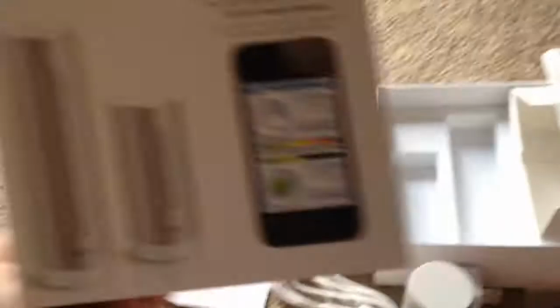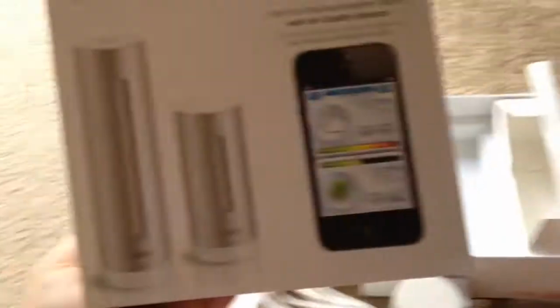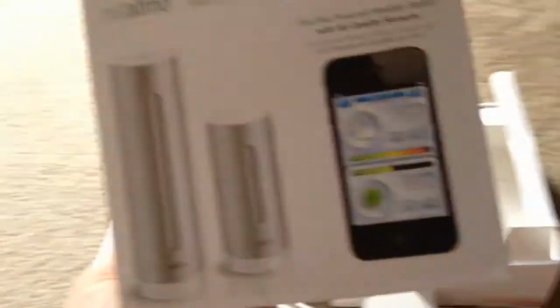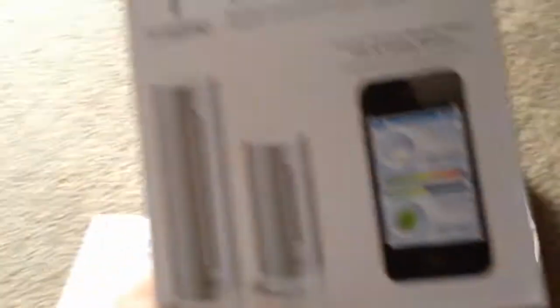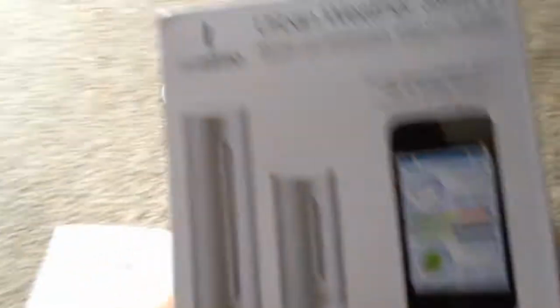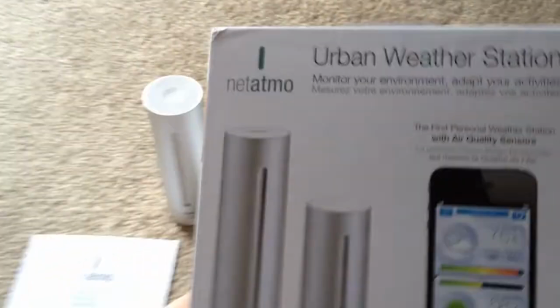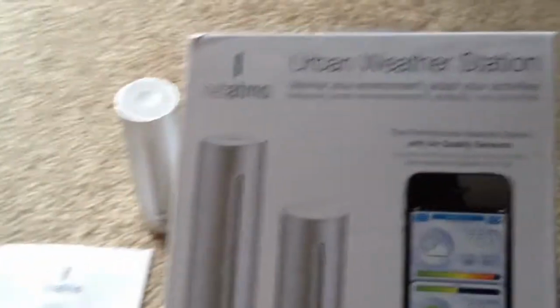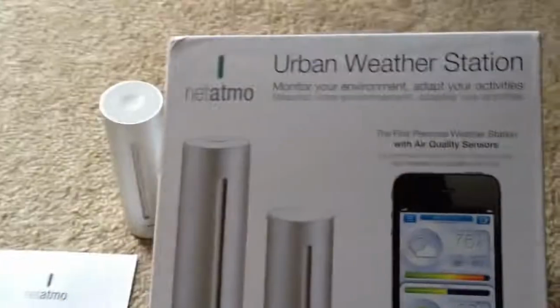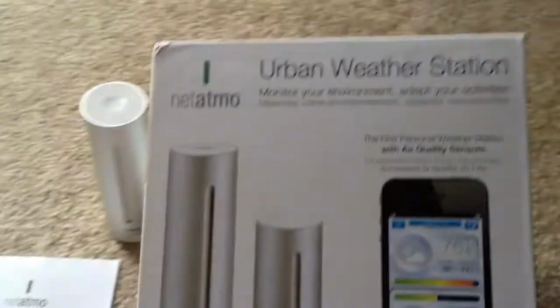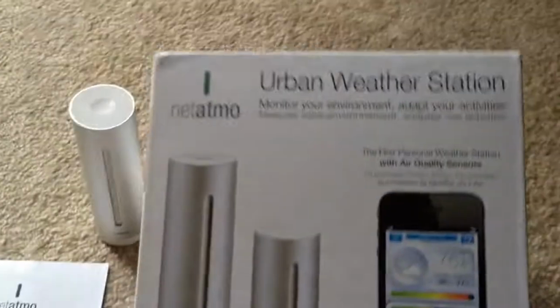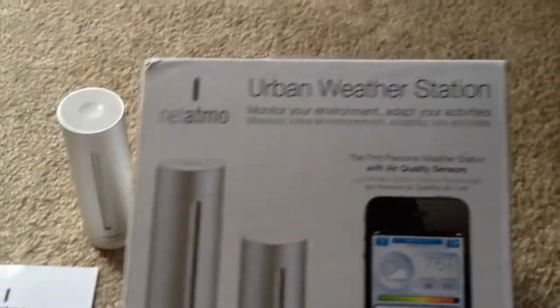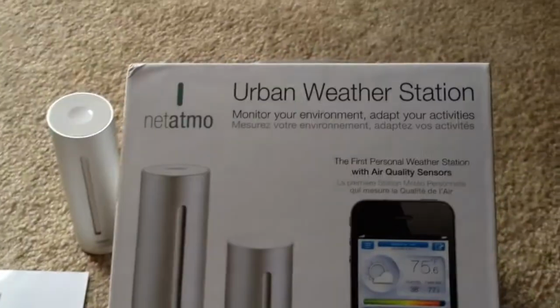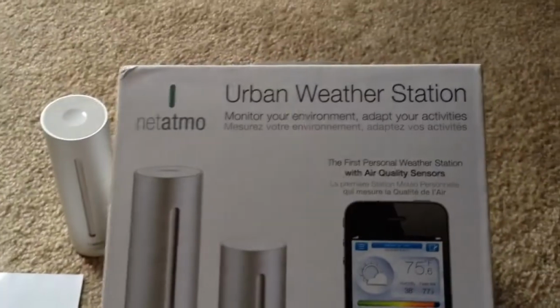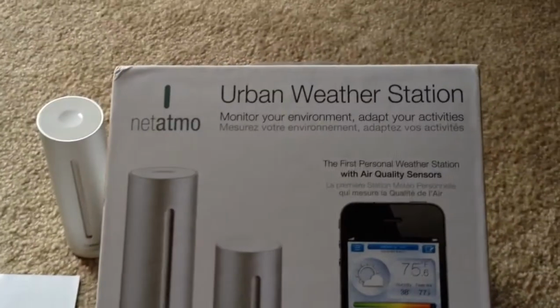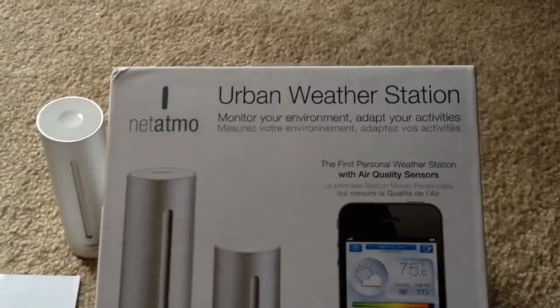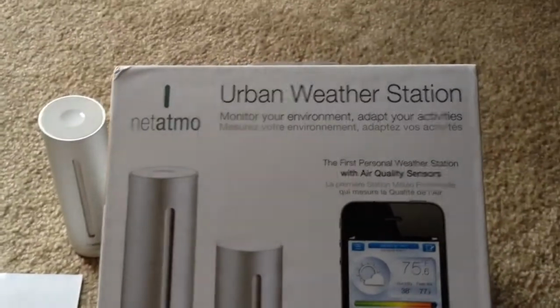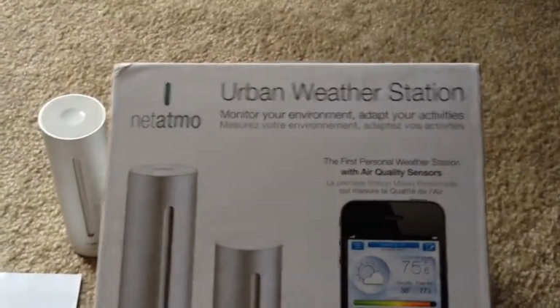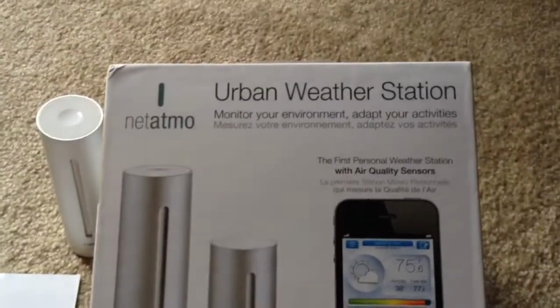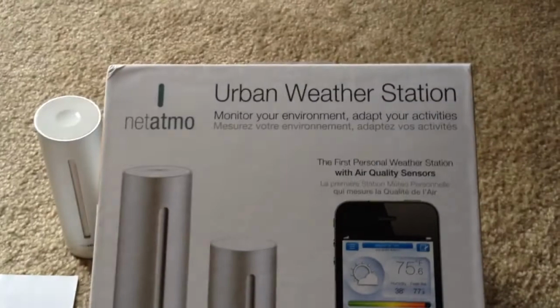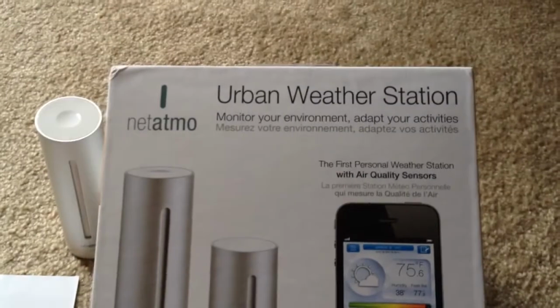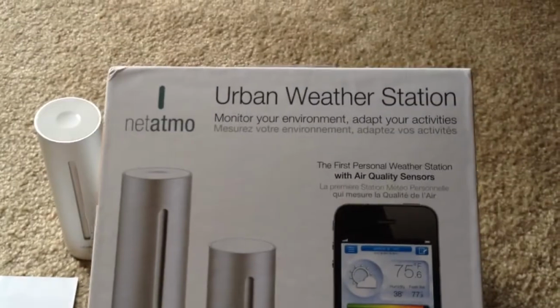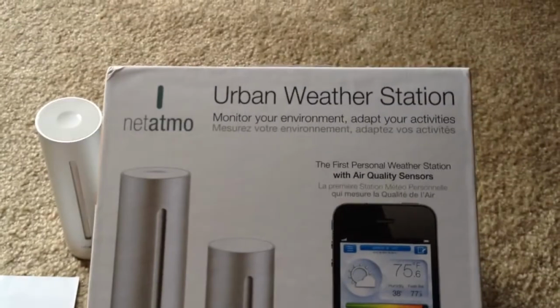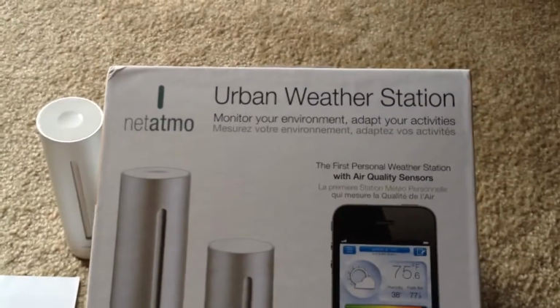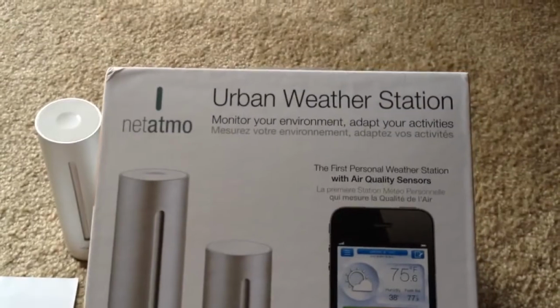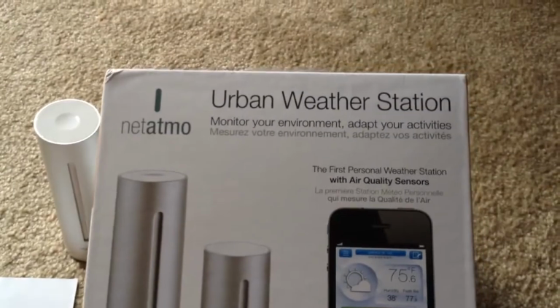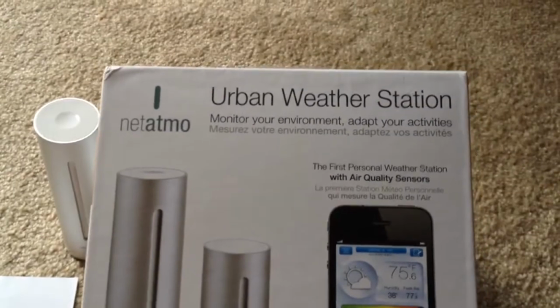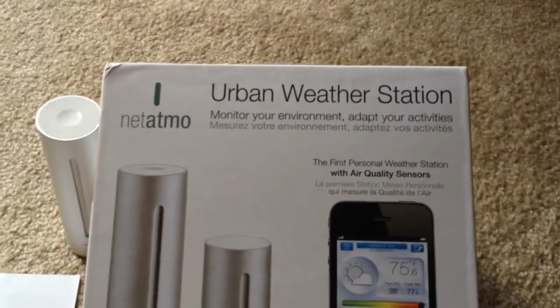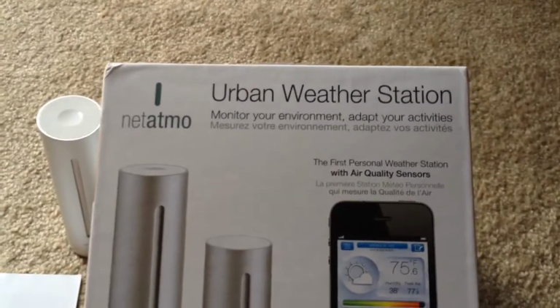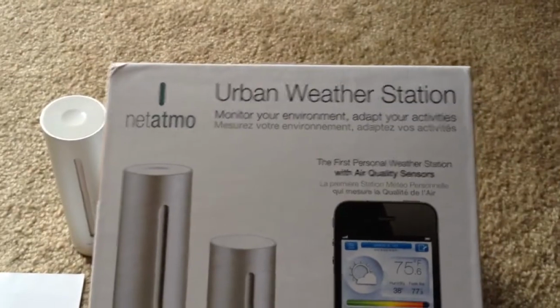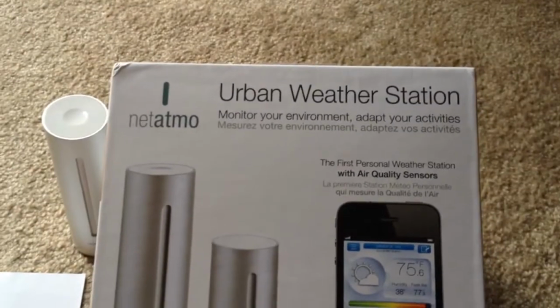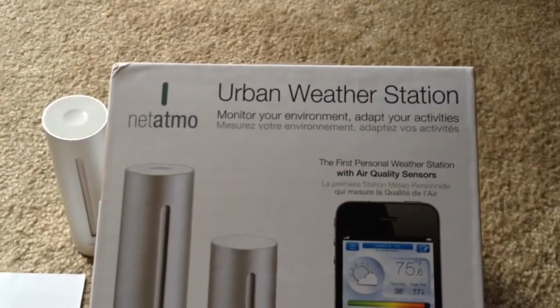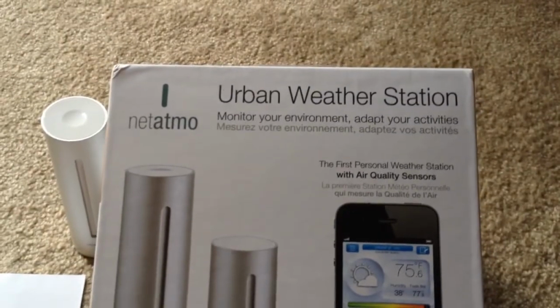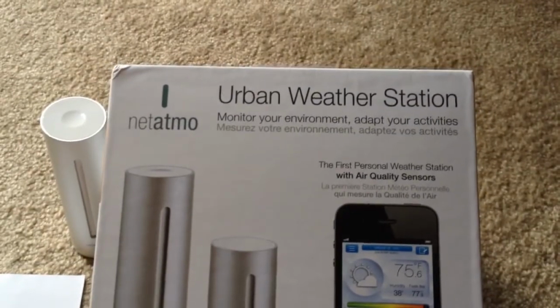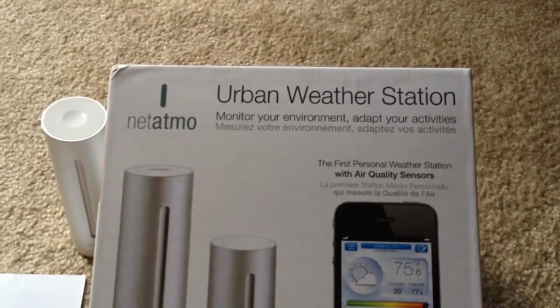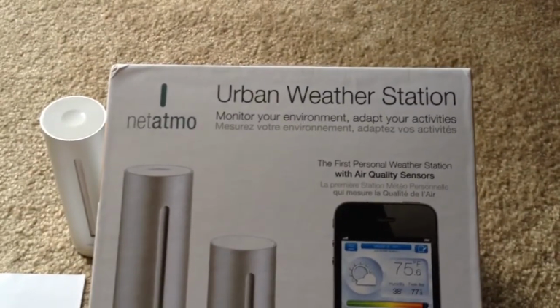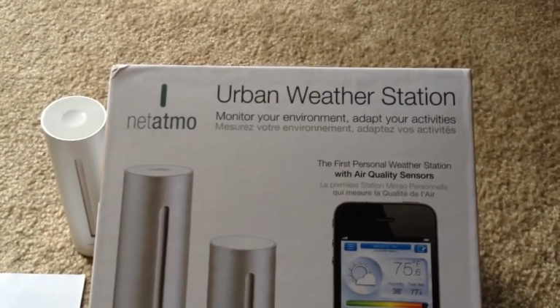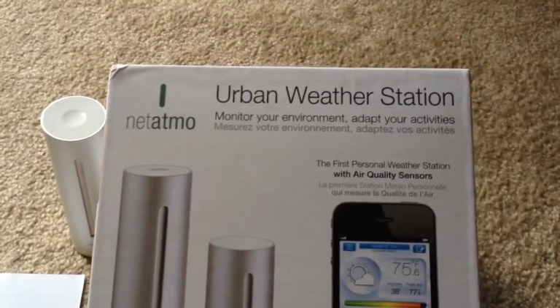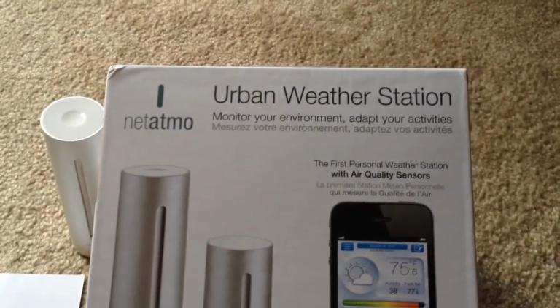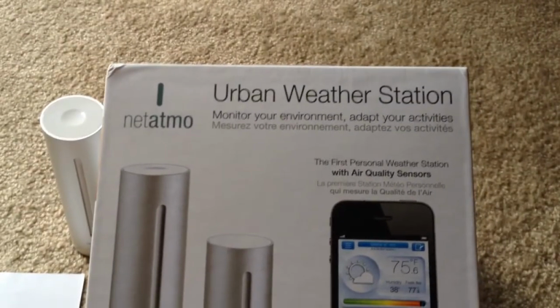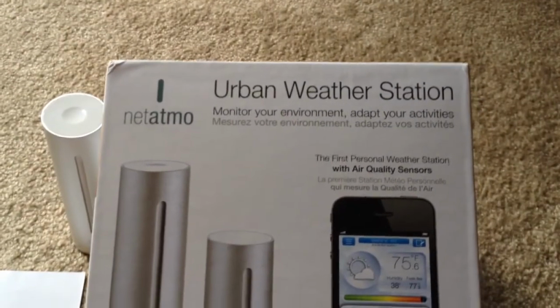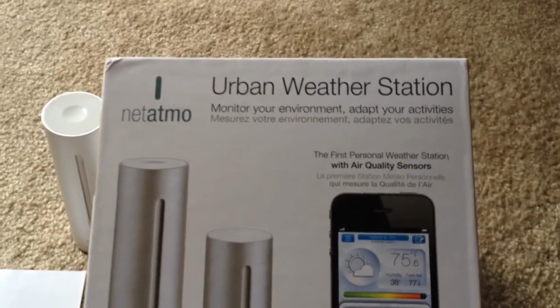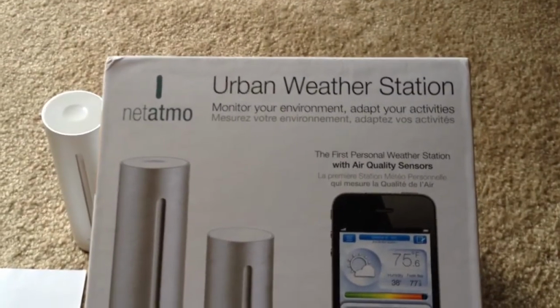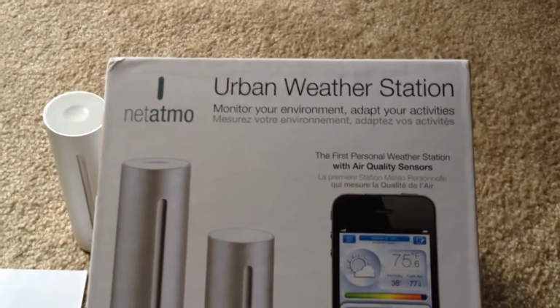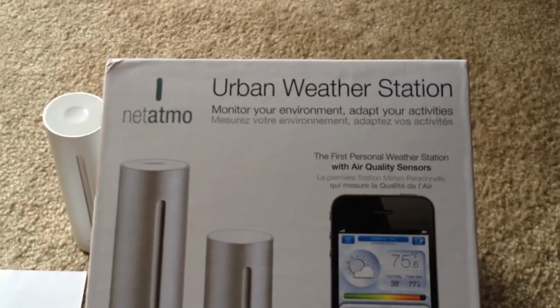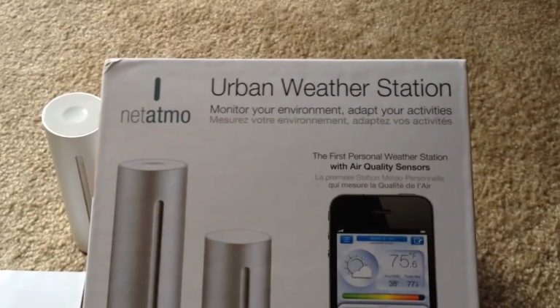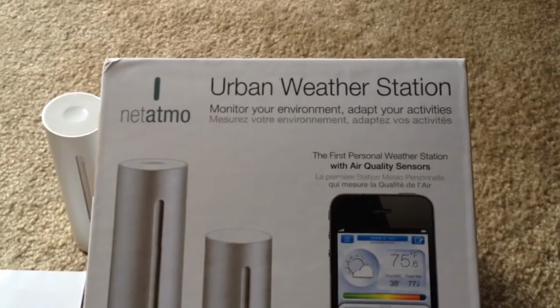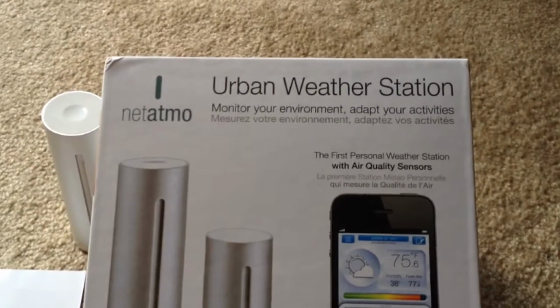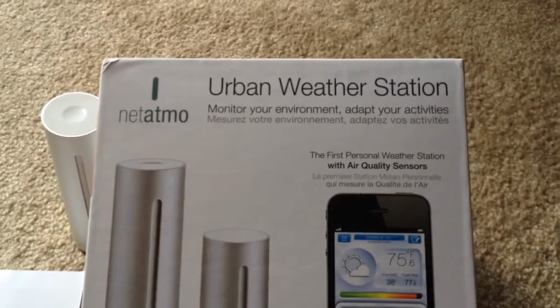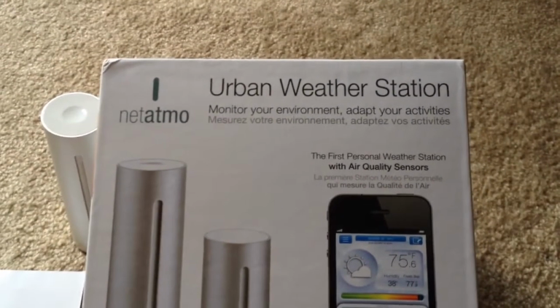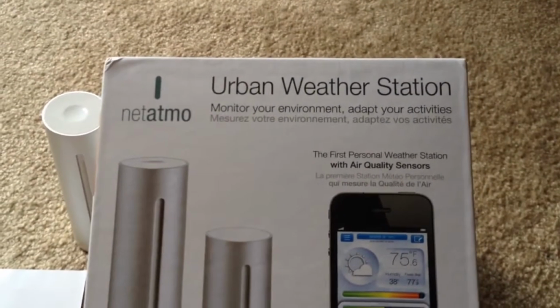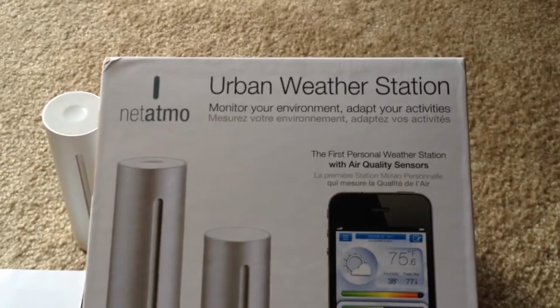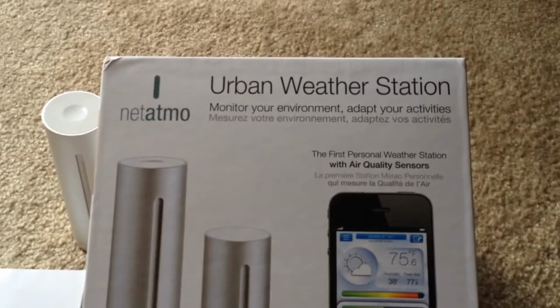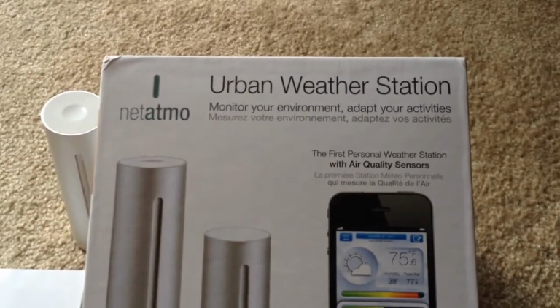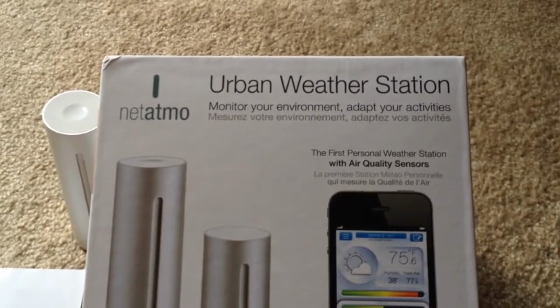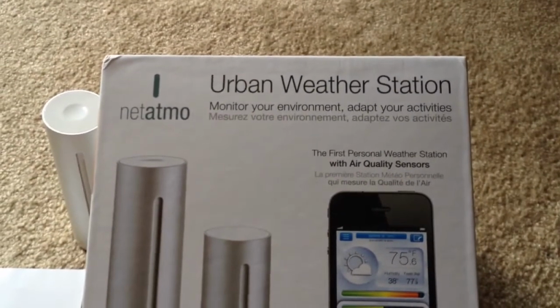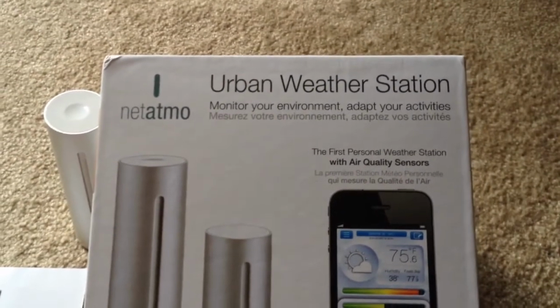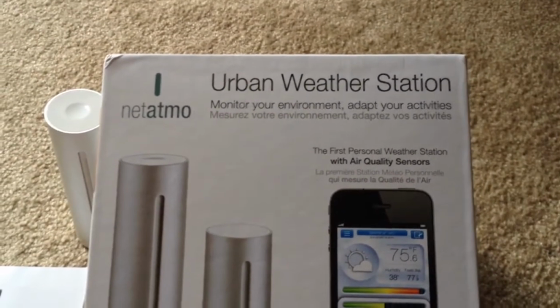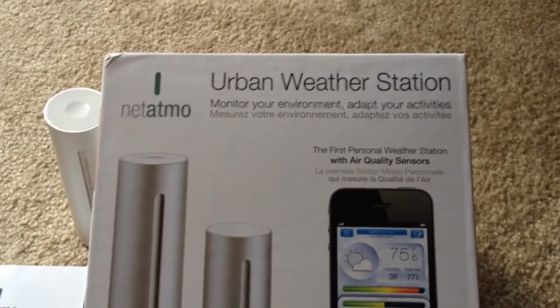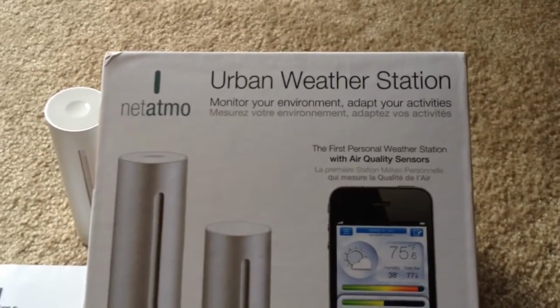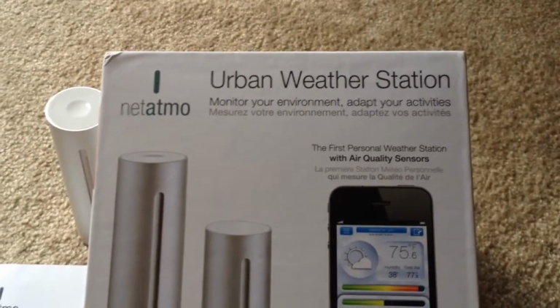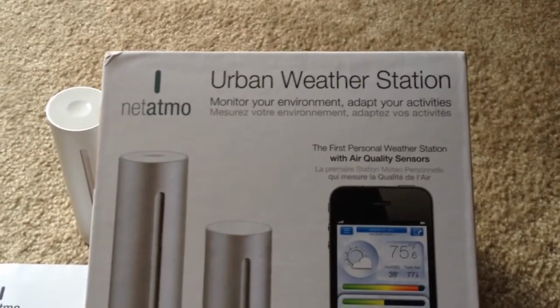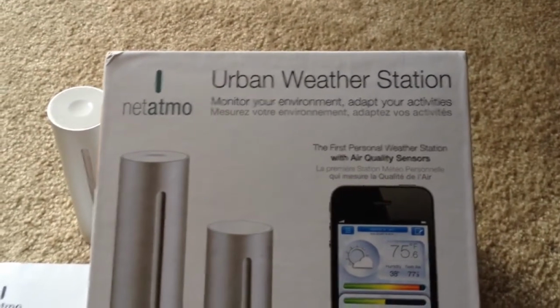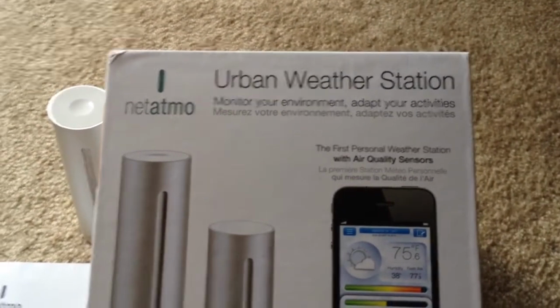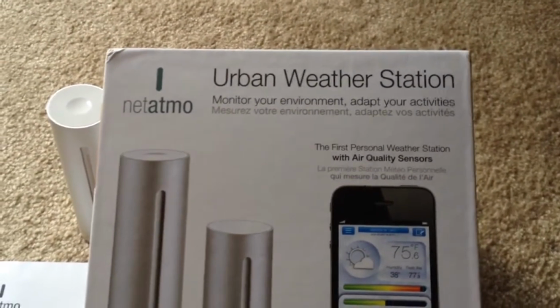This has been the Netatmo Urban Weather Station unboxing. This is Chris Rauschnott, 24K on Twitter.